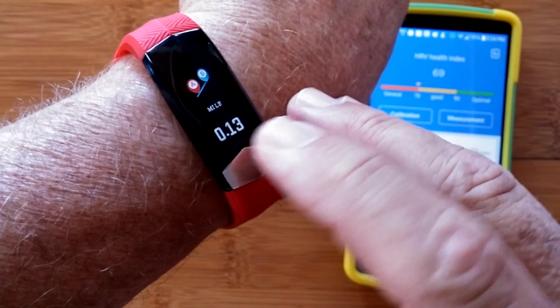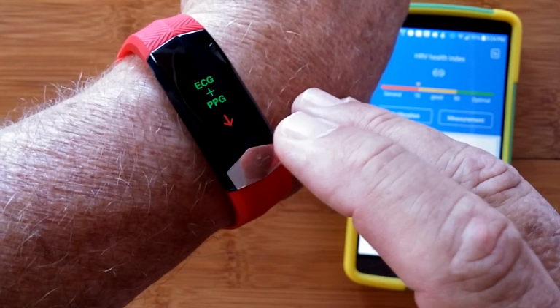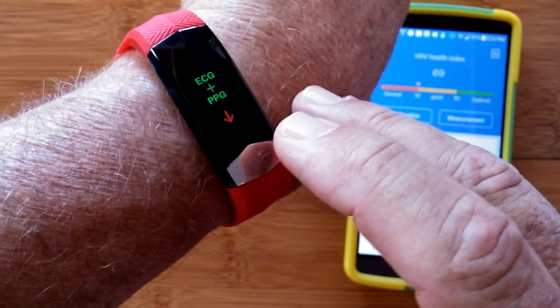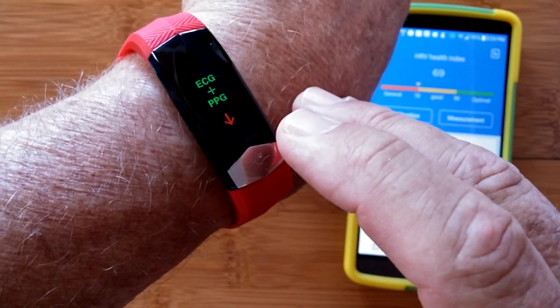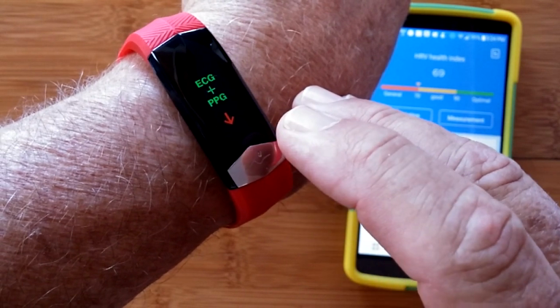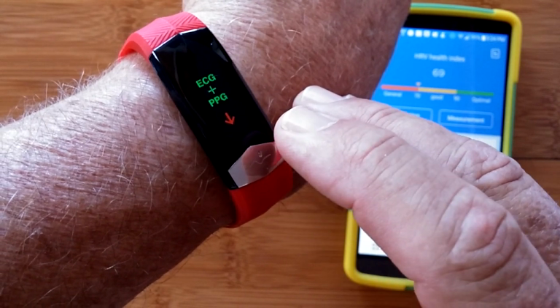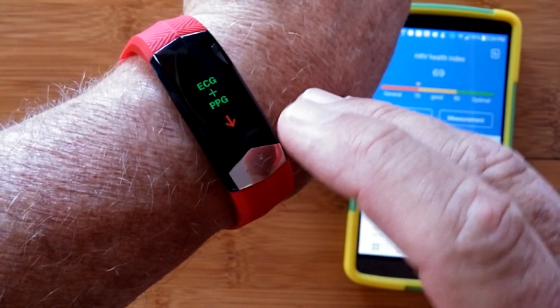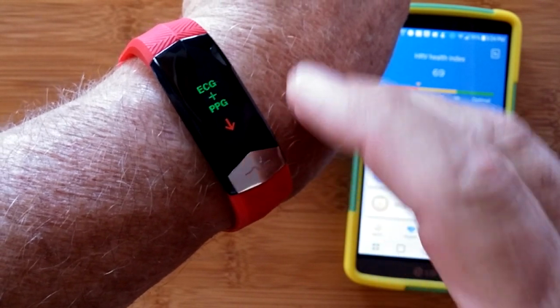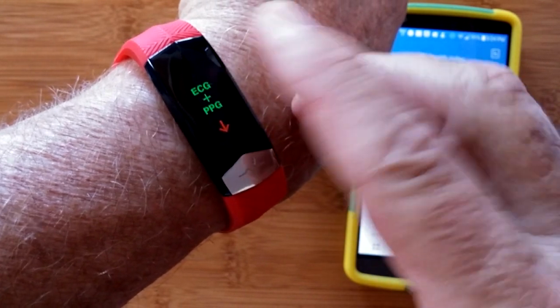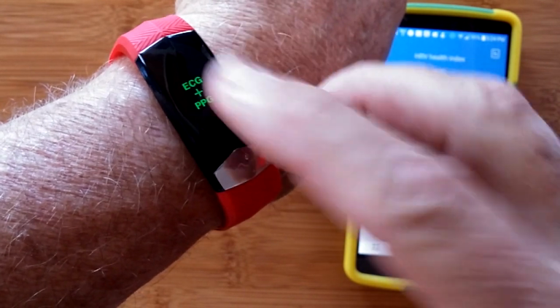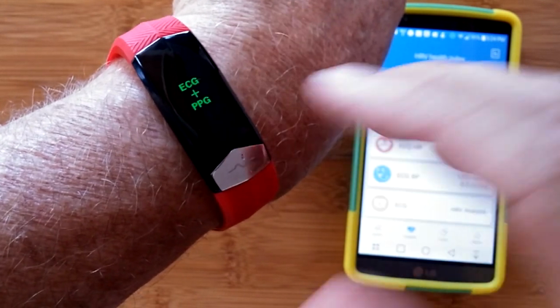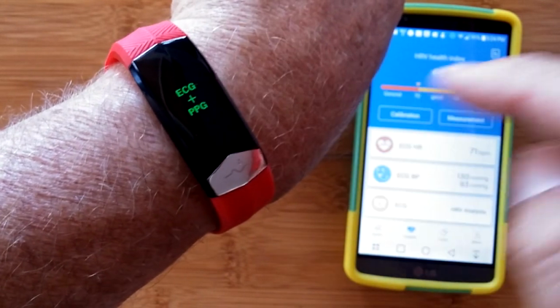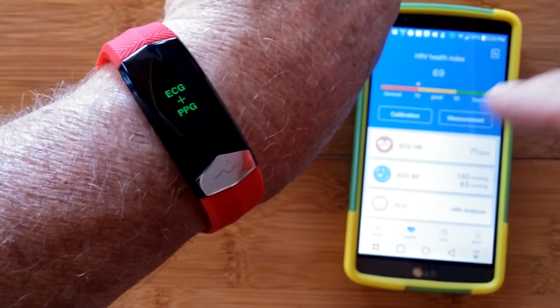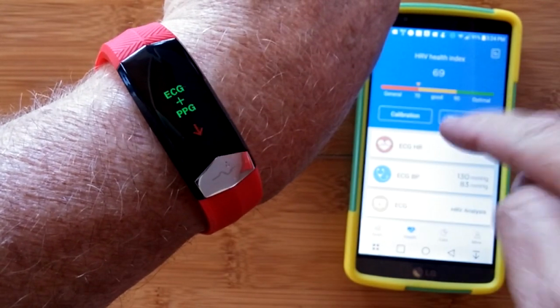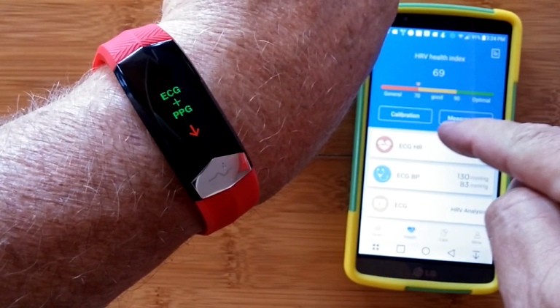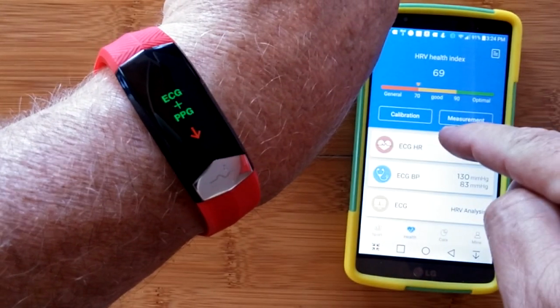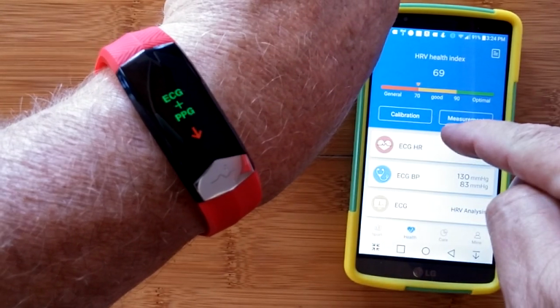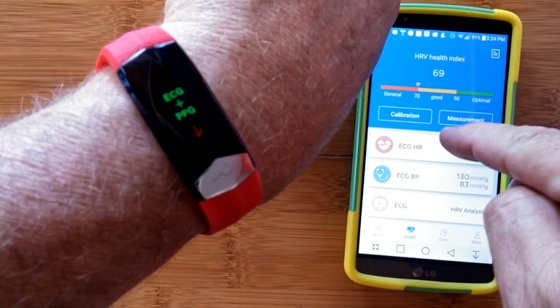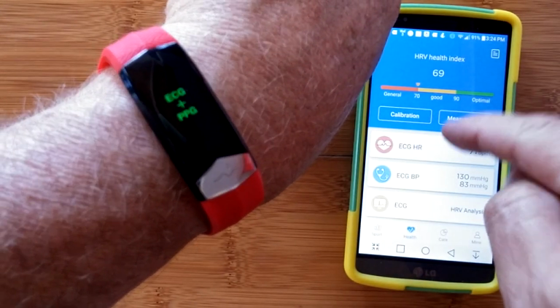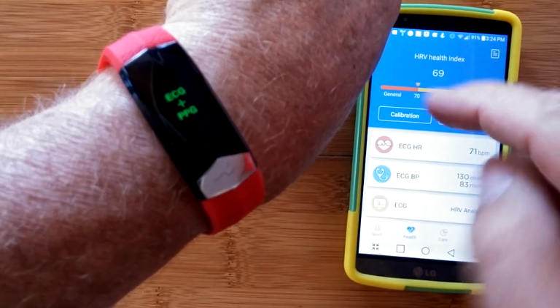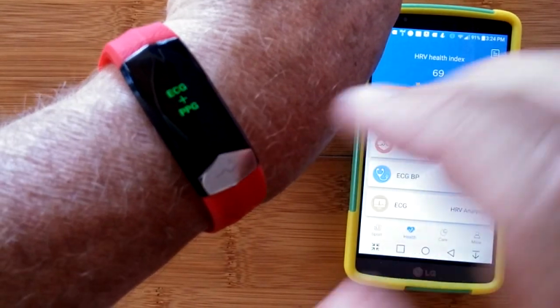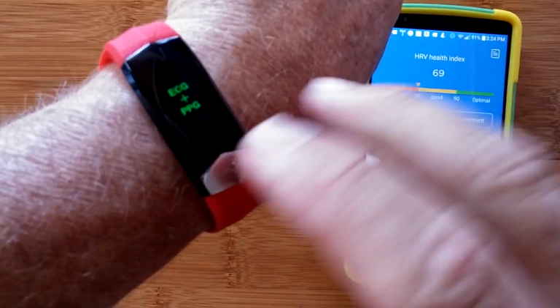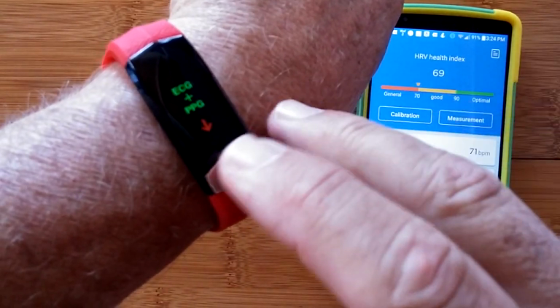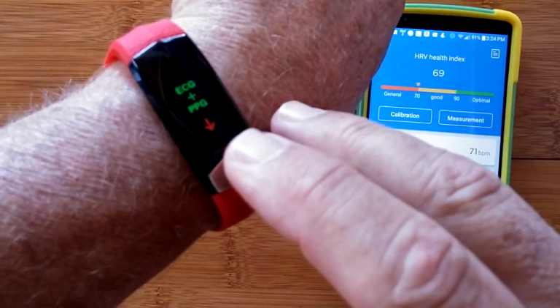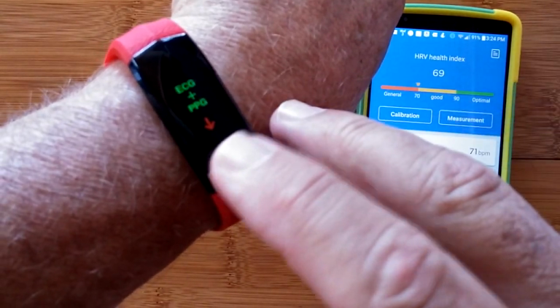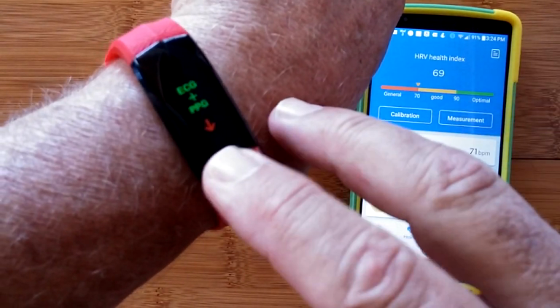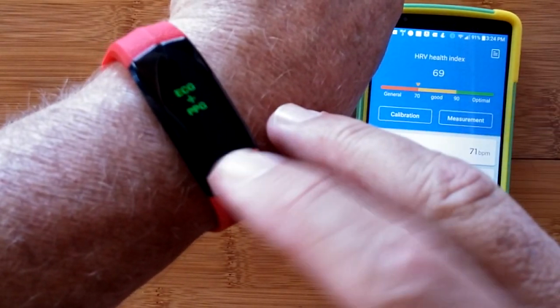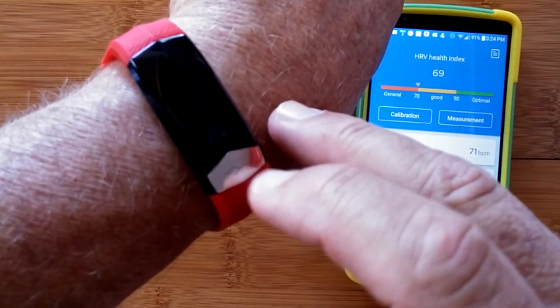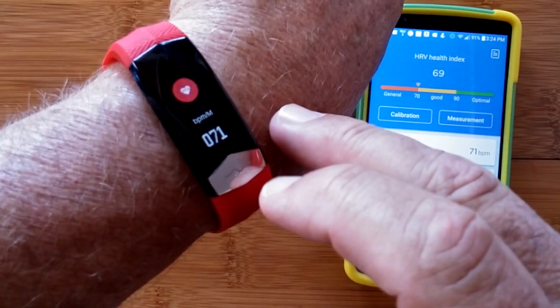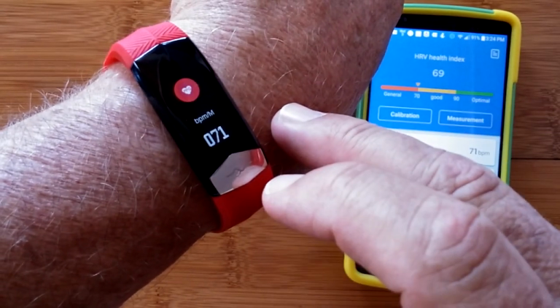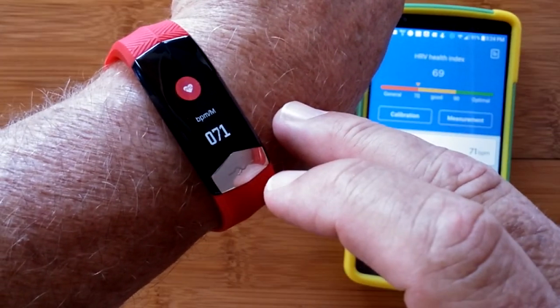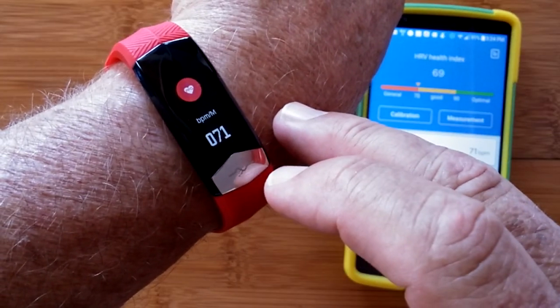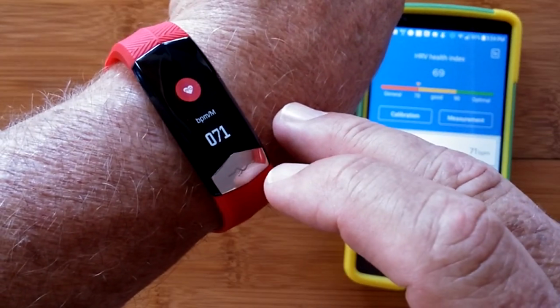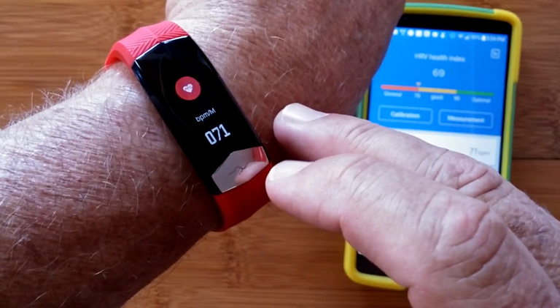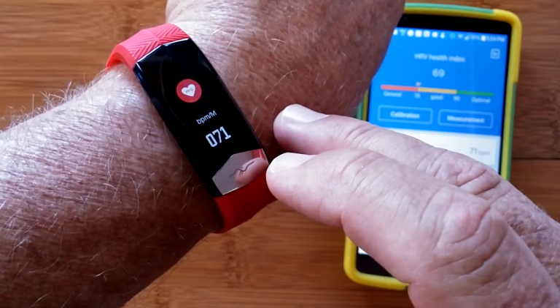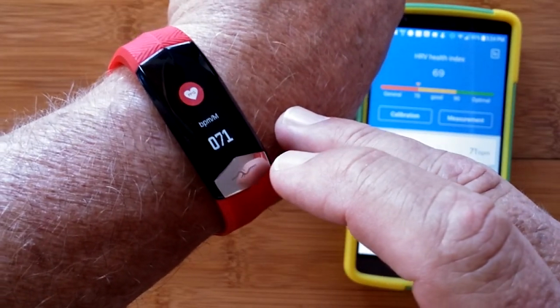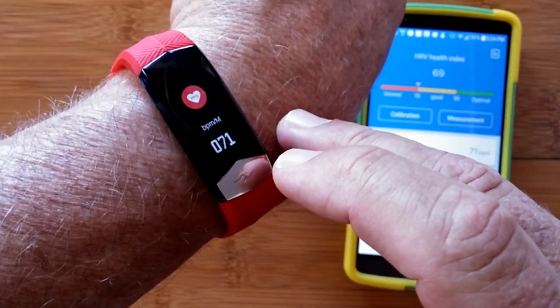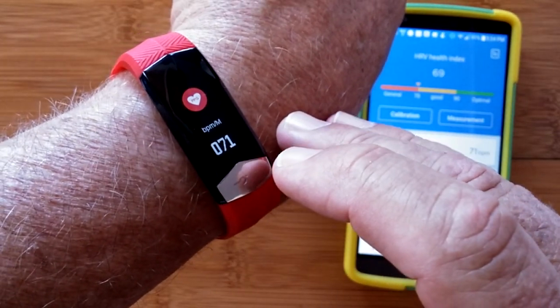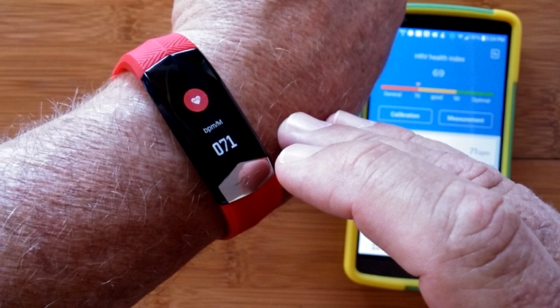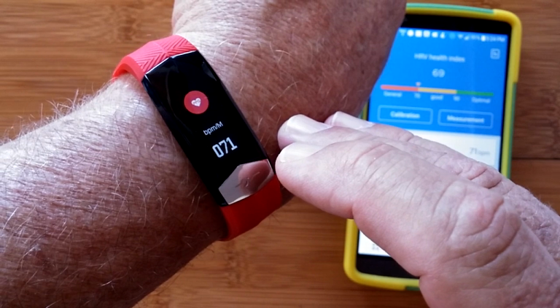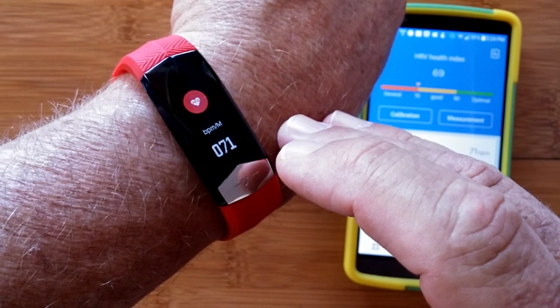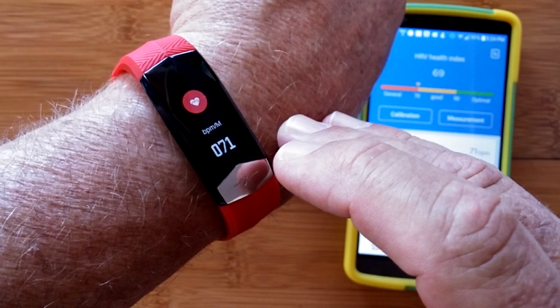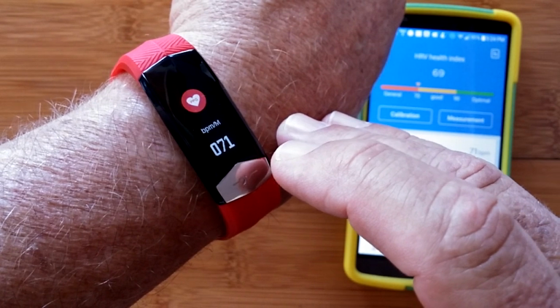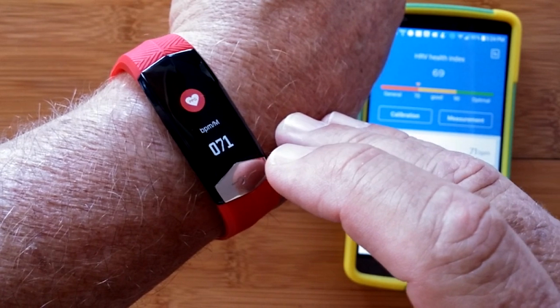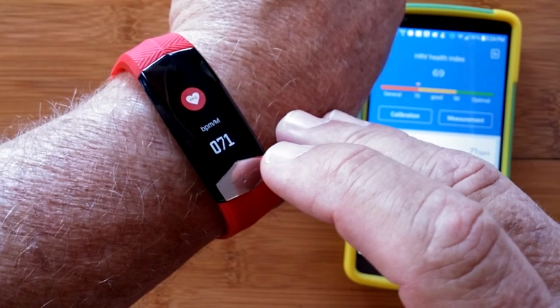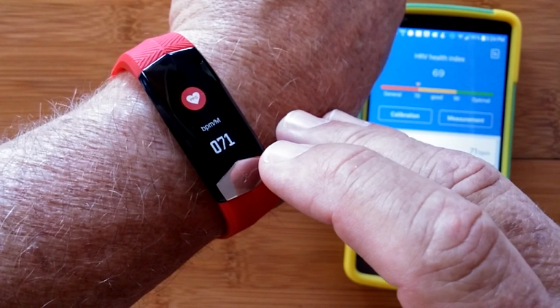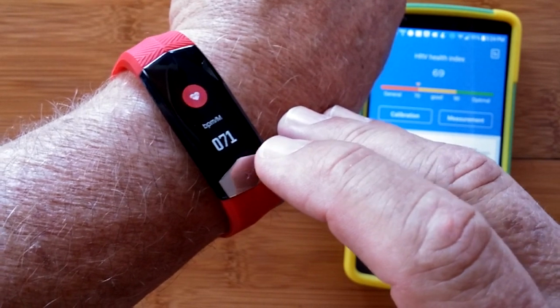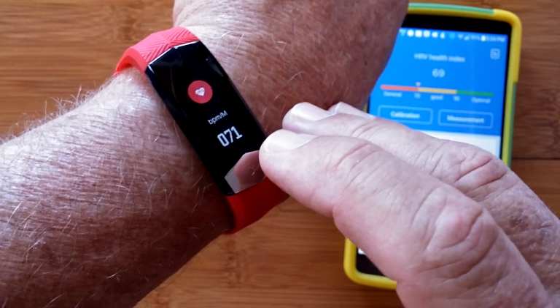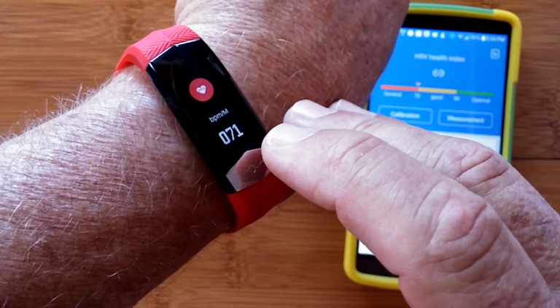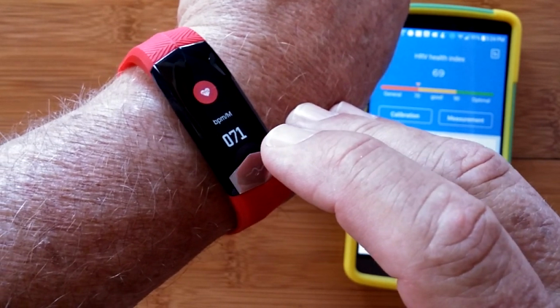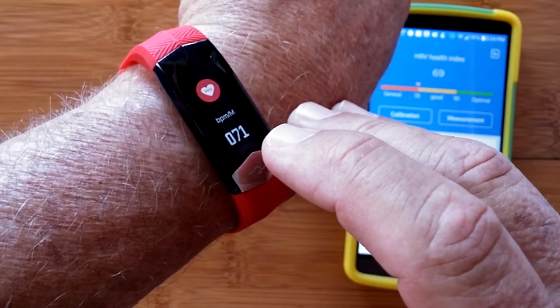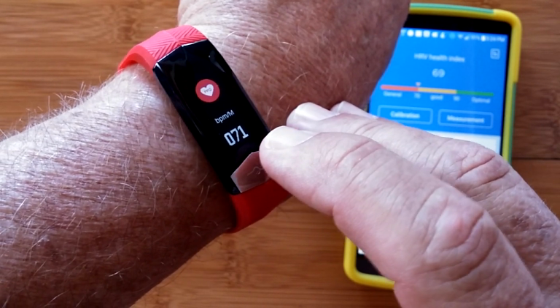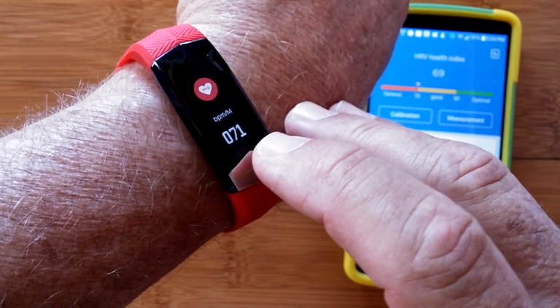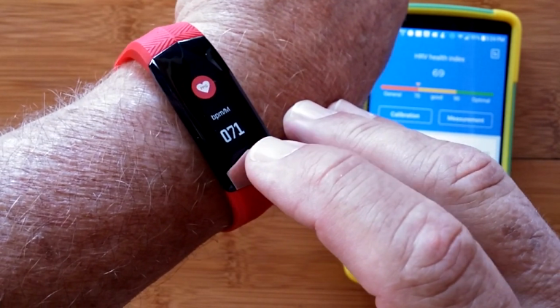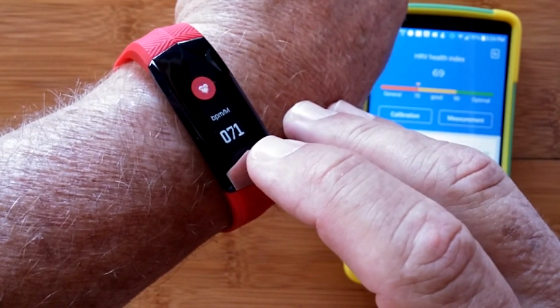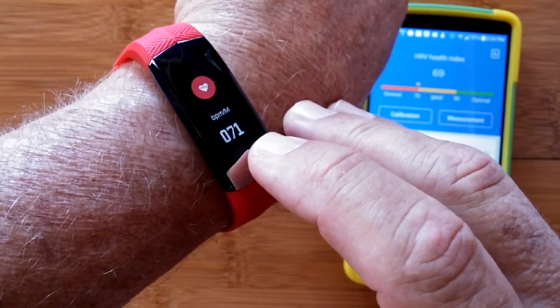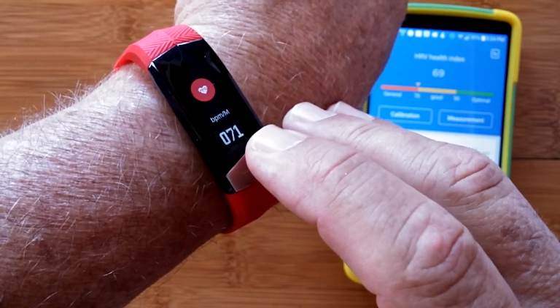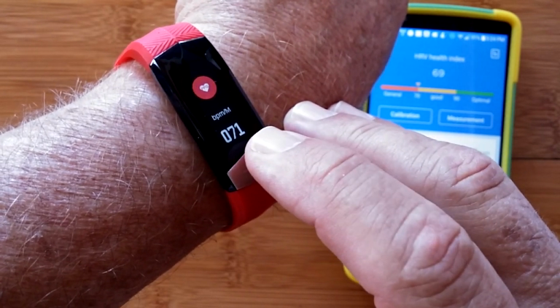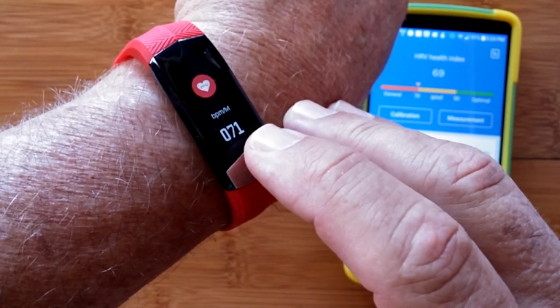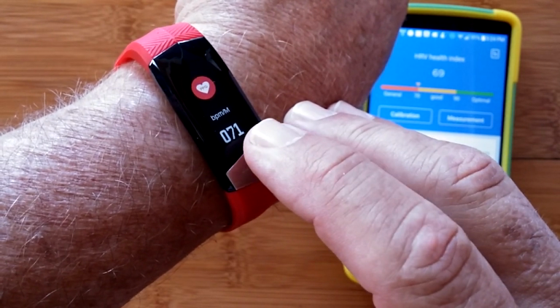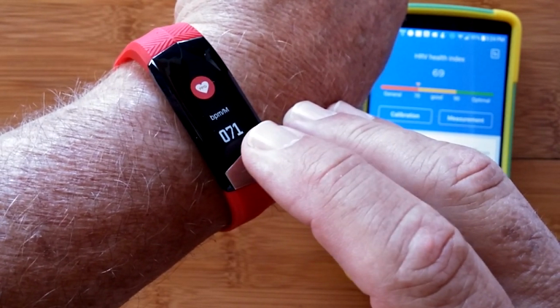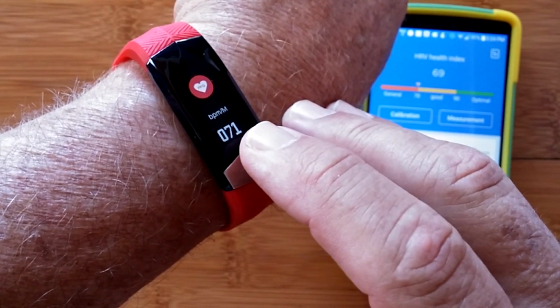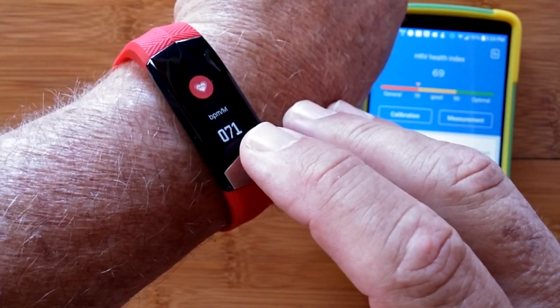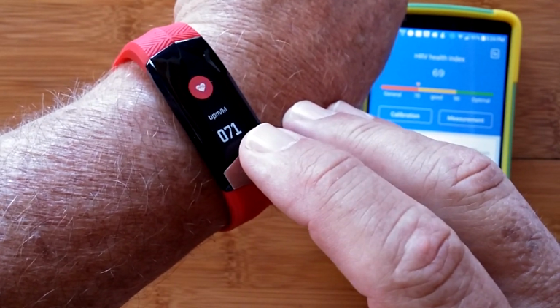You have ECG plus PPG for calculating your heart wave, your blood pressure, and more.